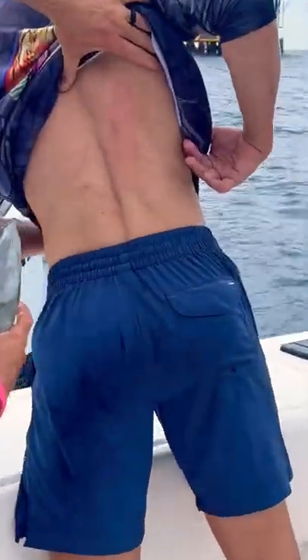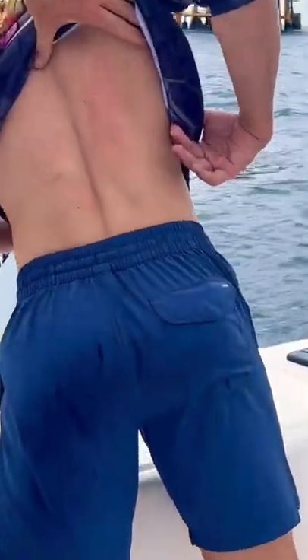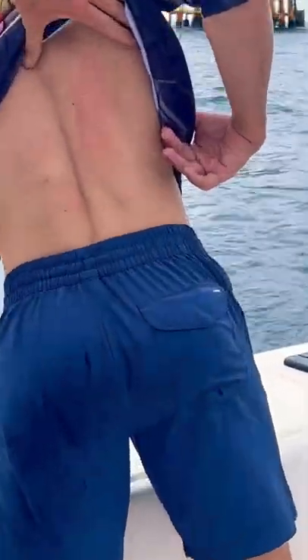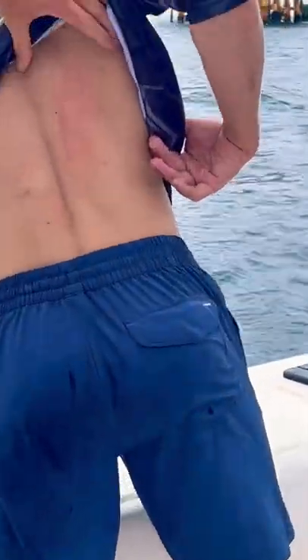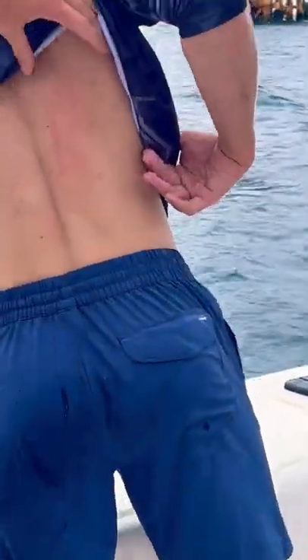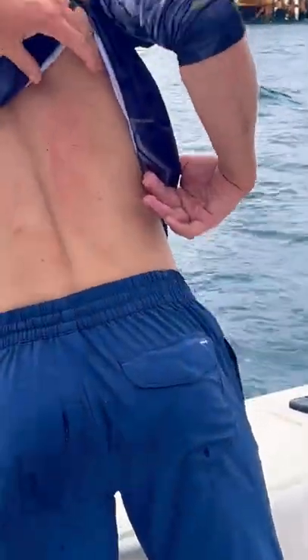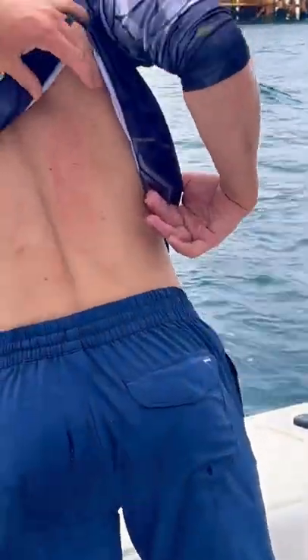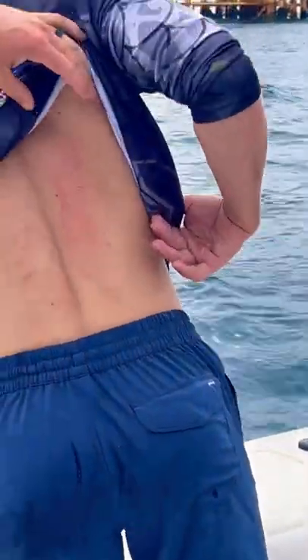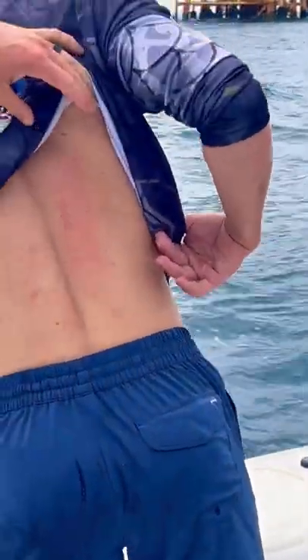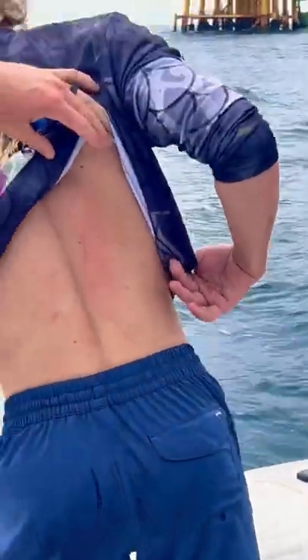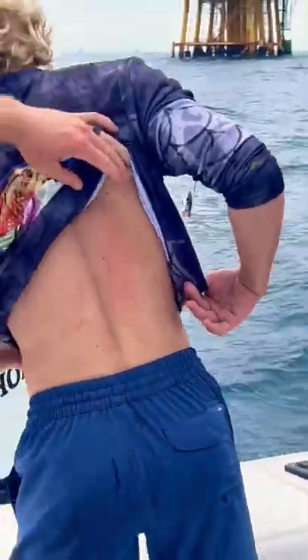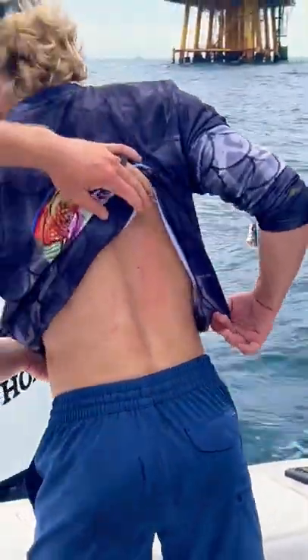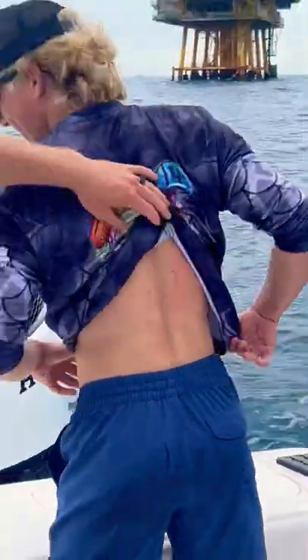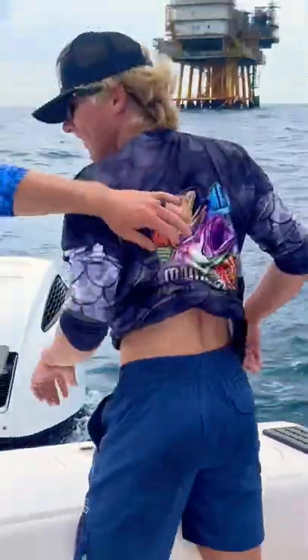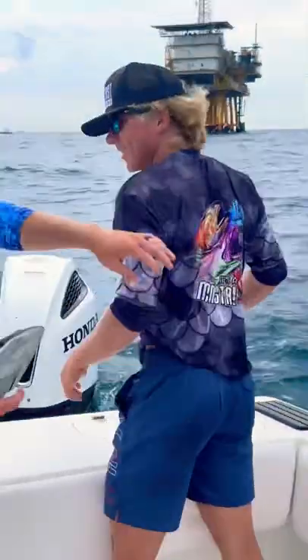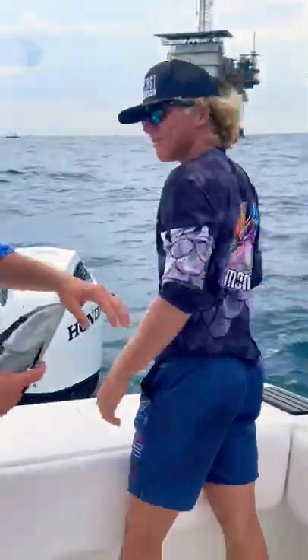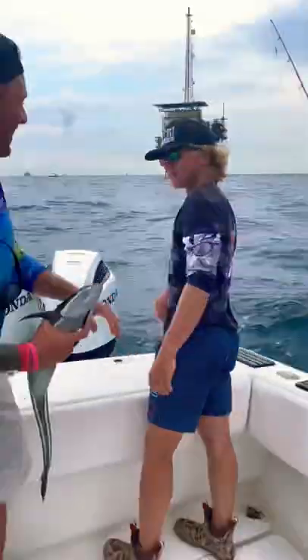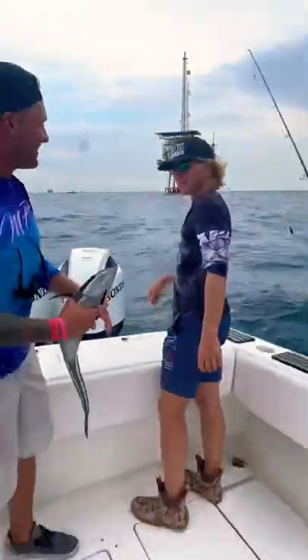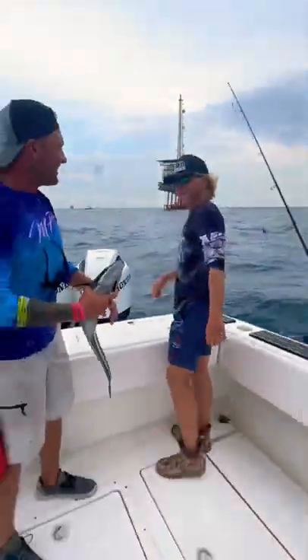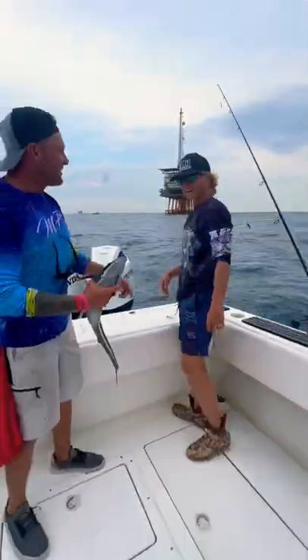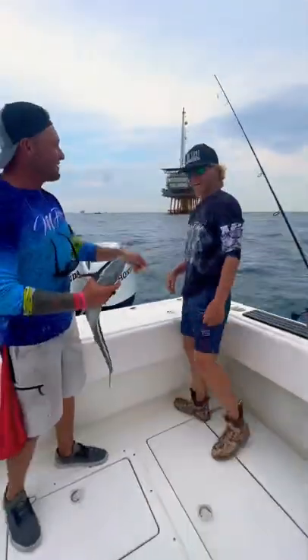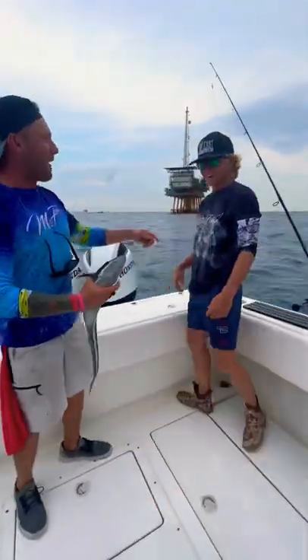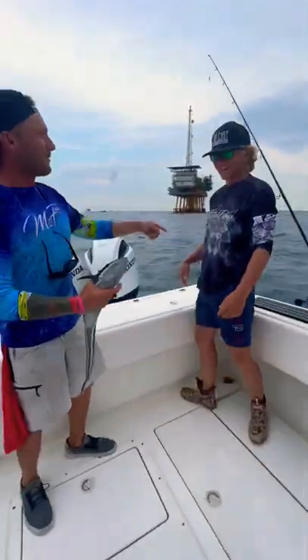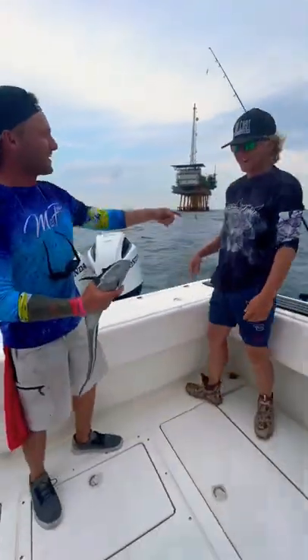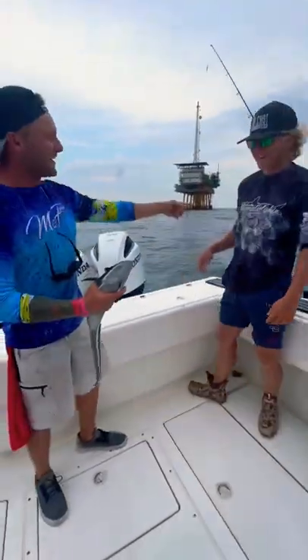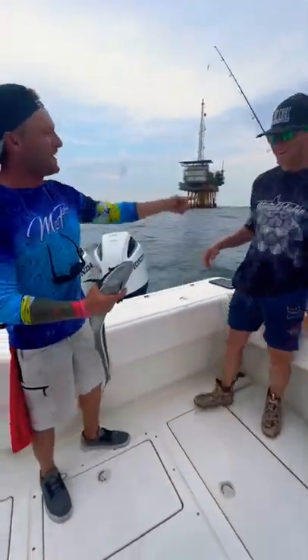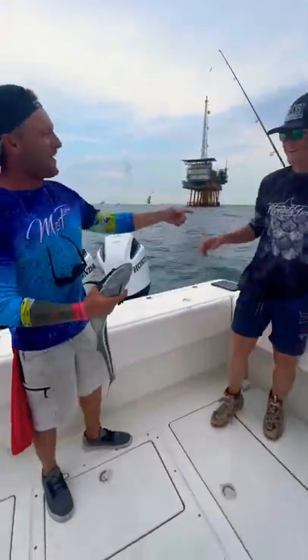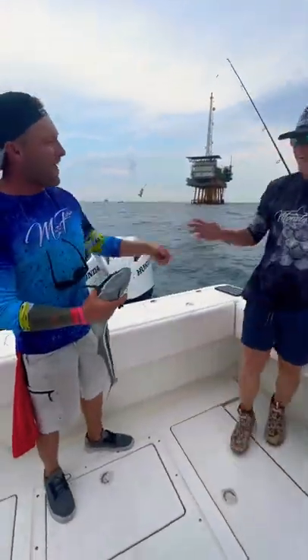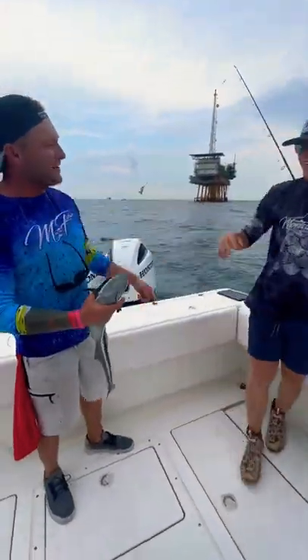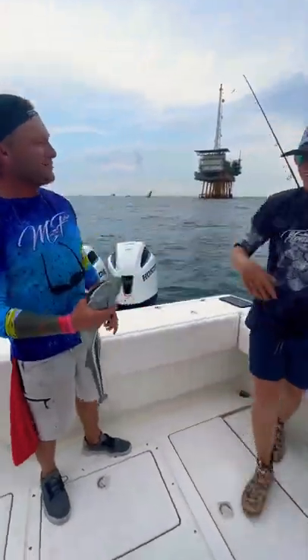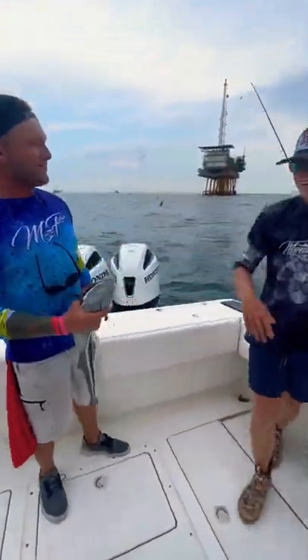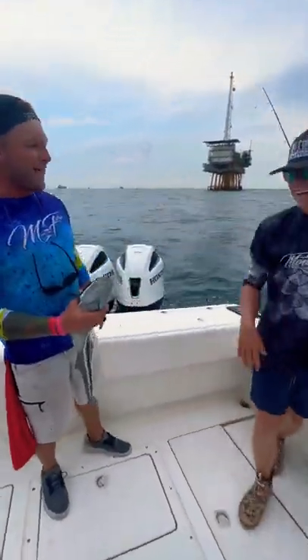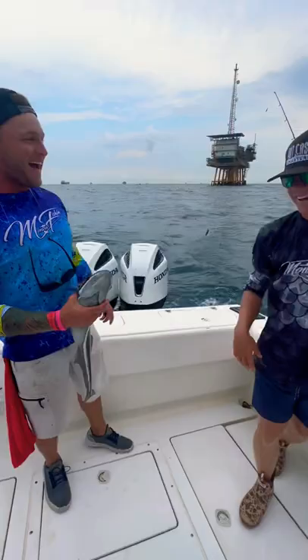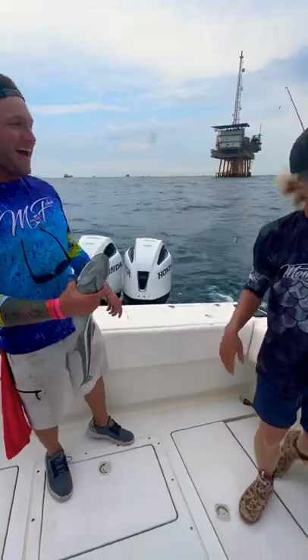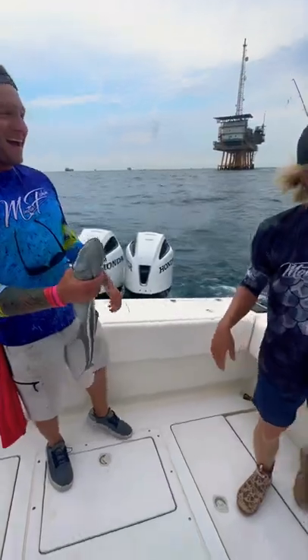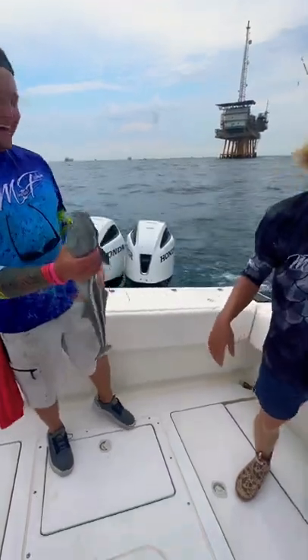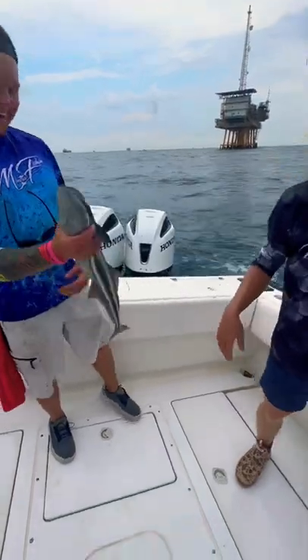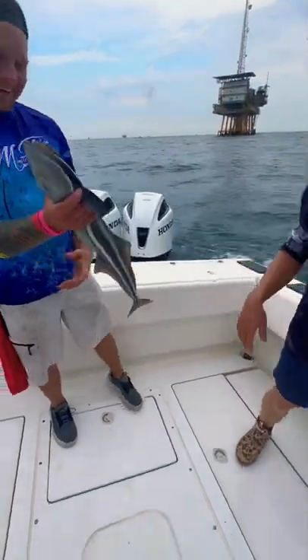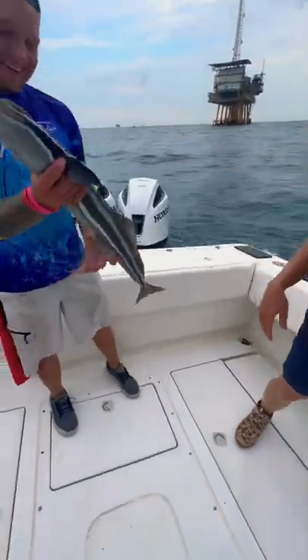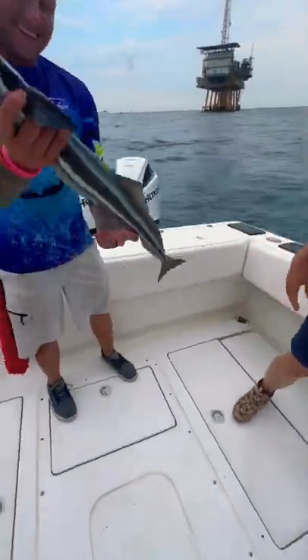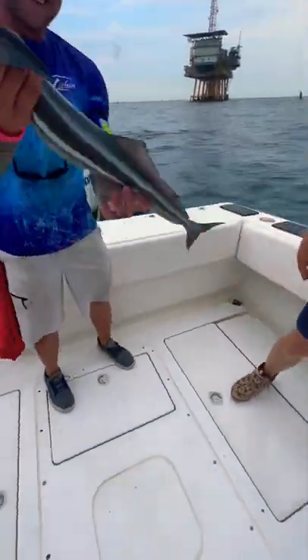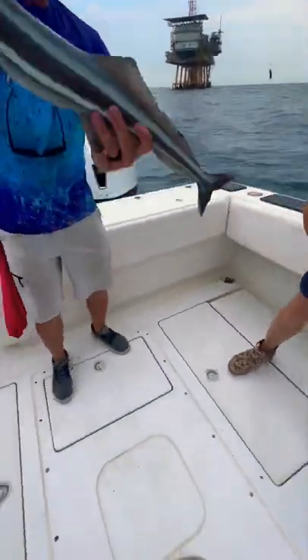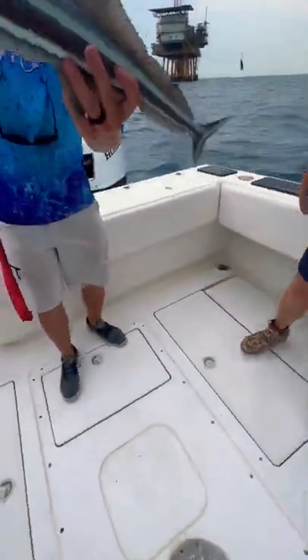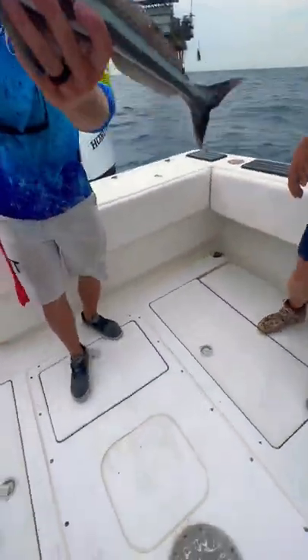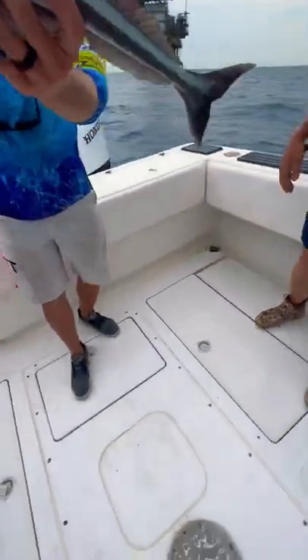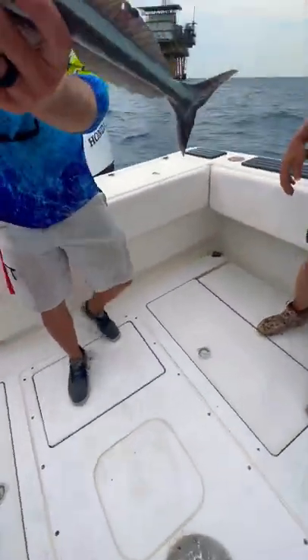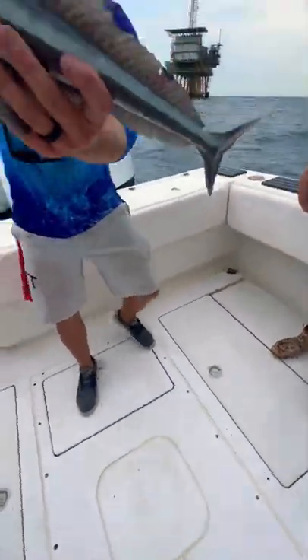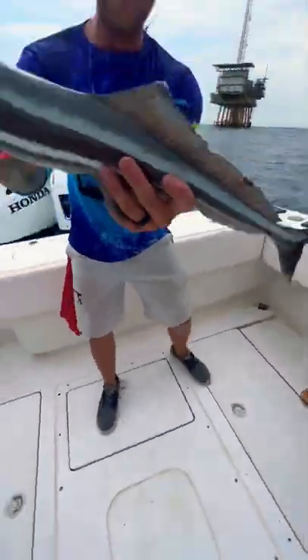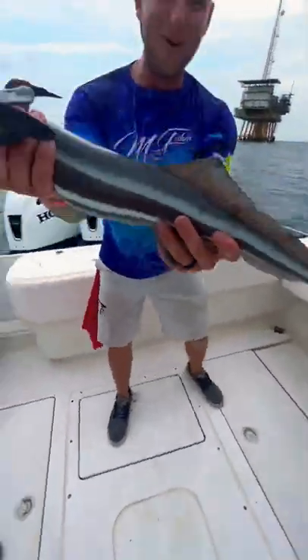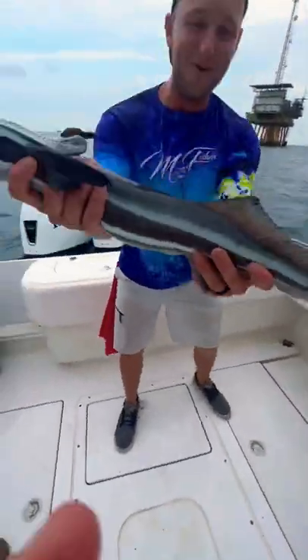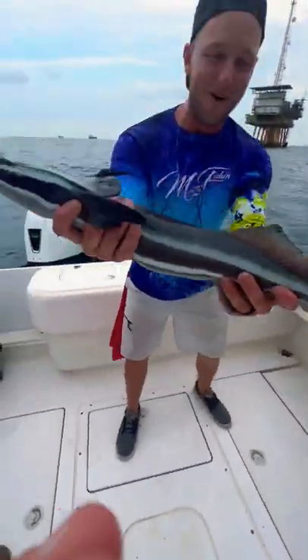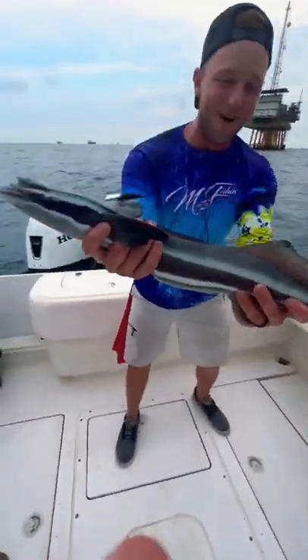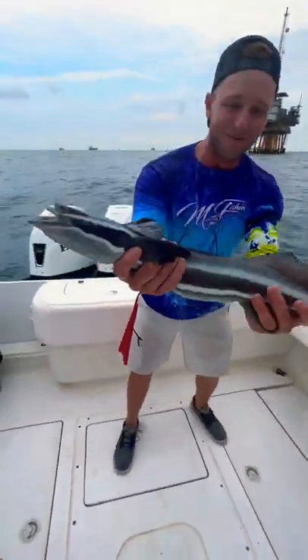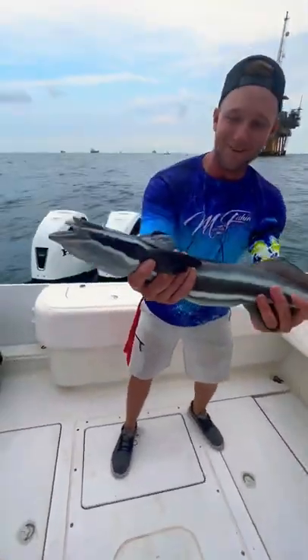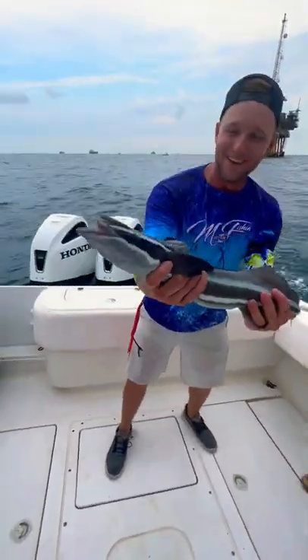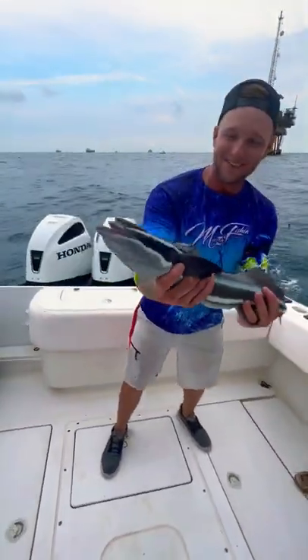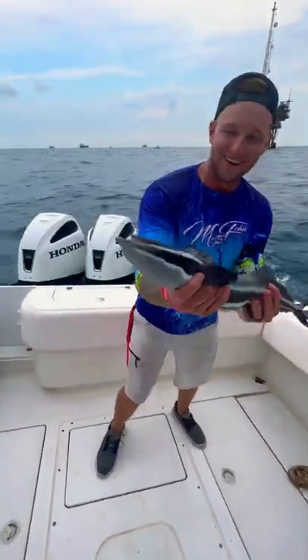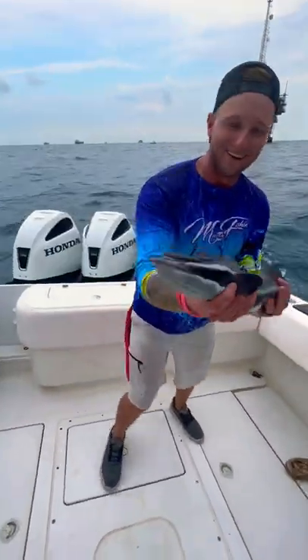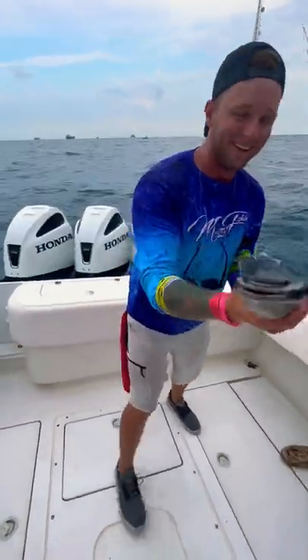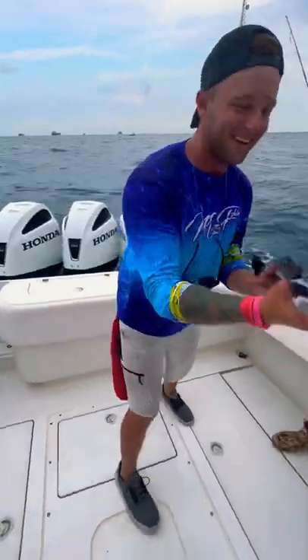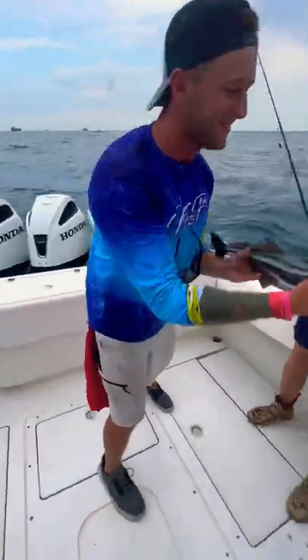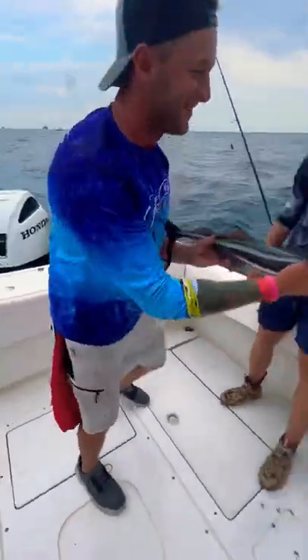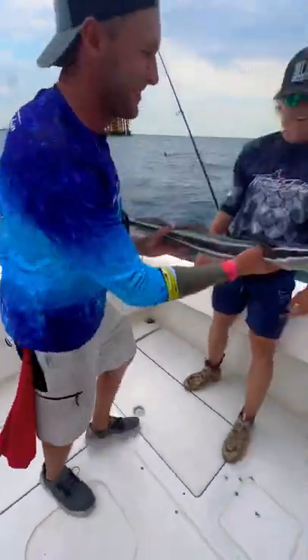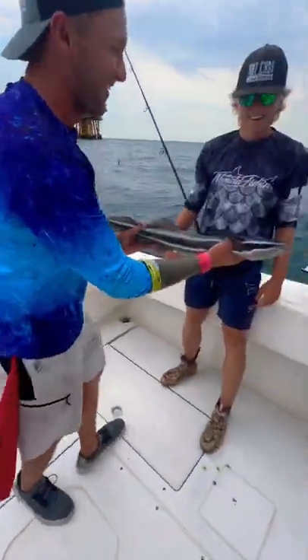Dude, what you been doing, man? Your mom's going to get on you for that. Look at that beautiful remora fish. We're going to release this girl.